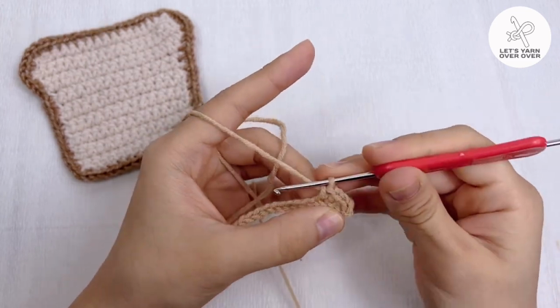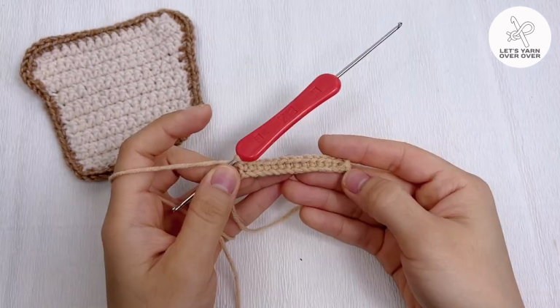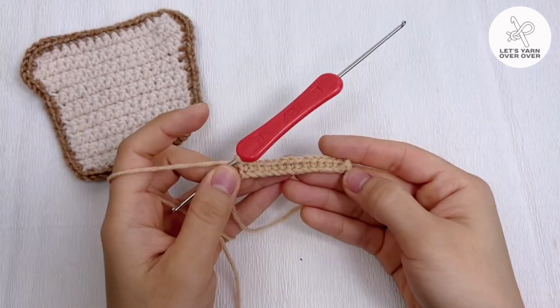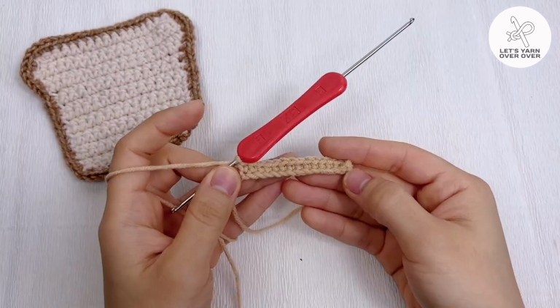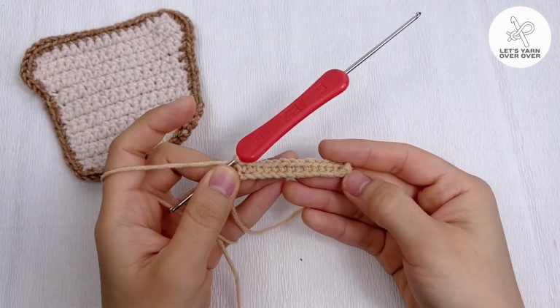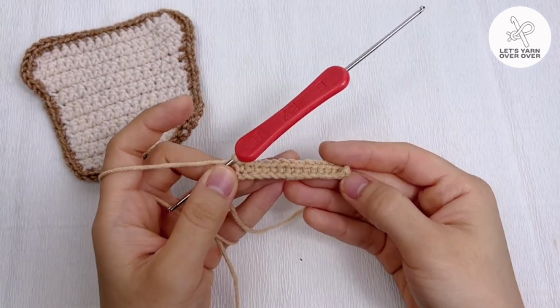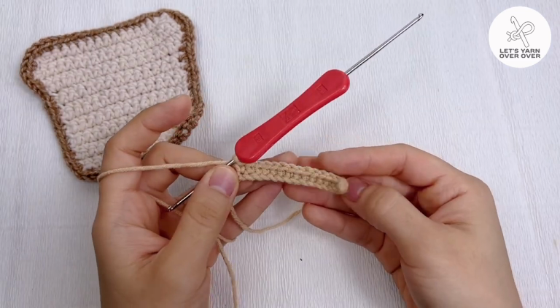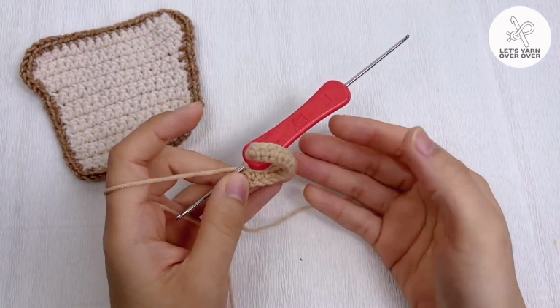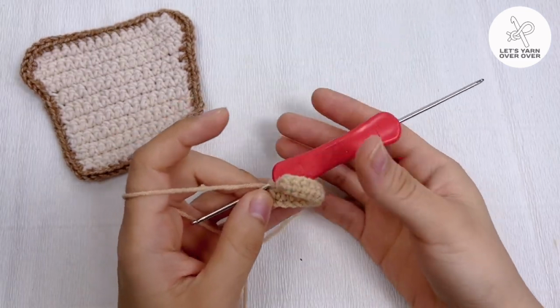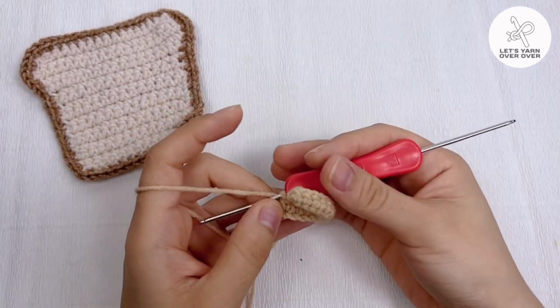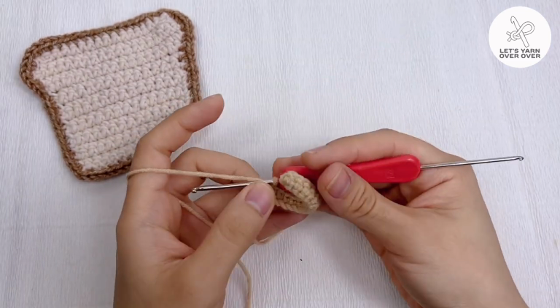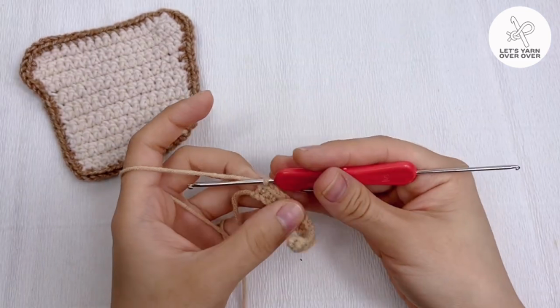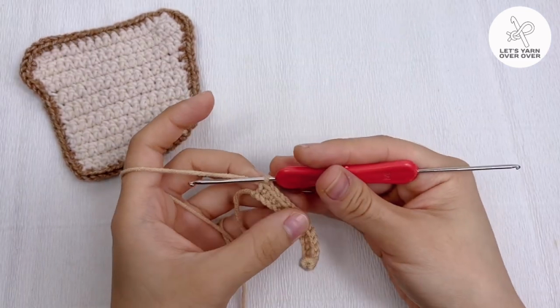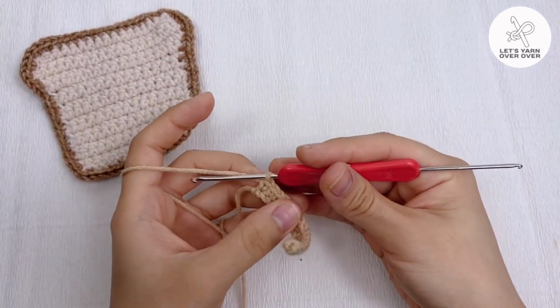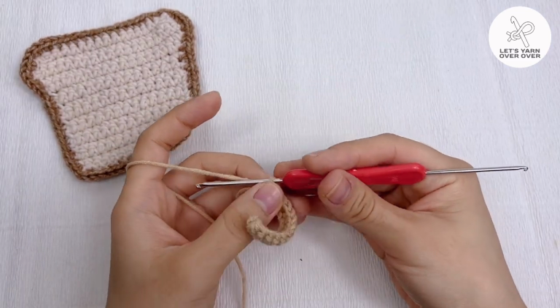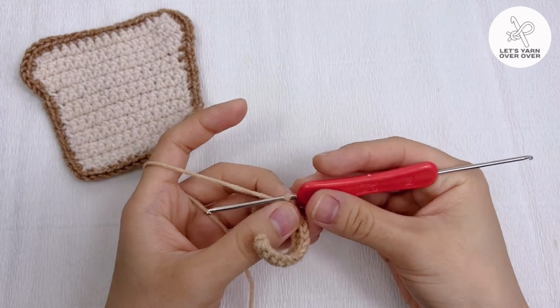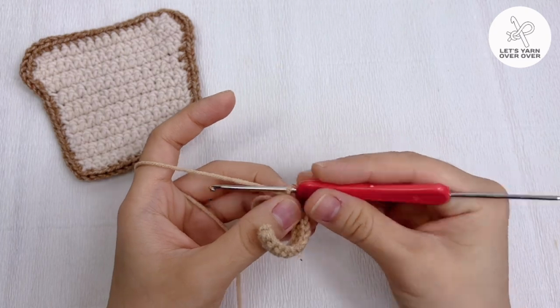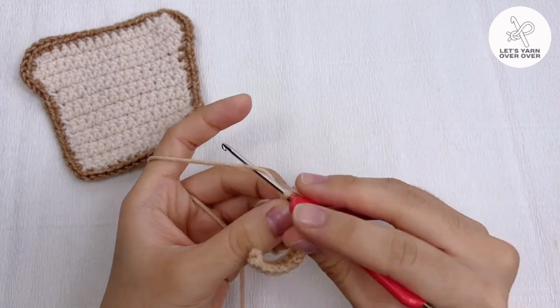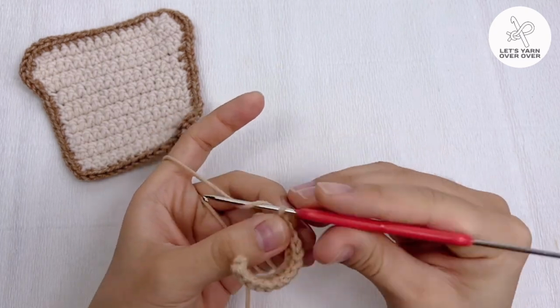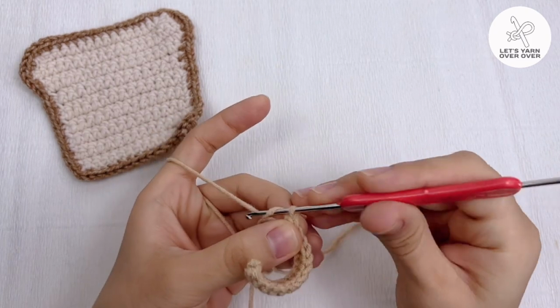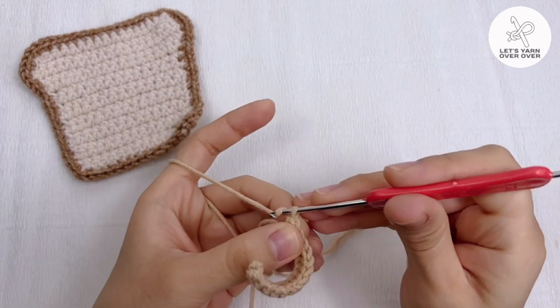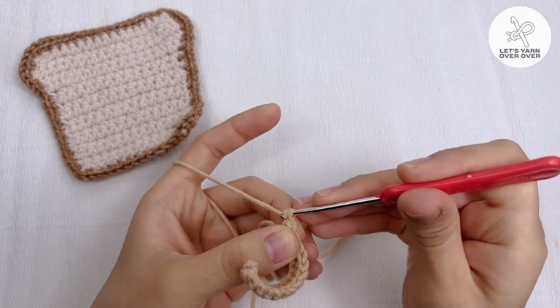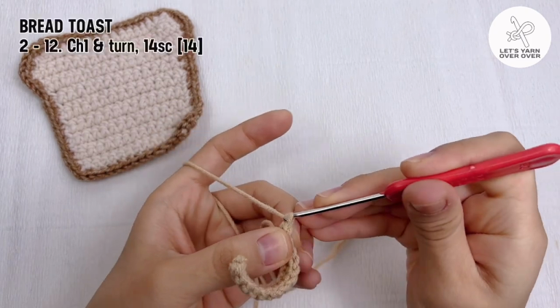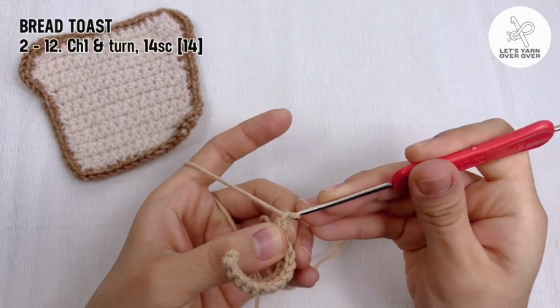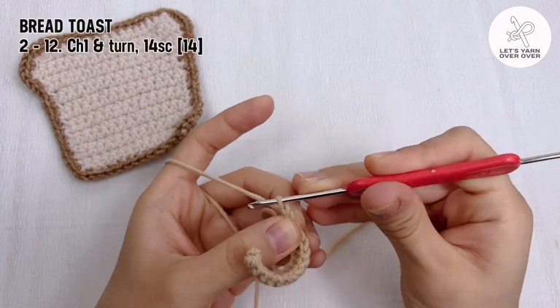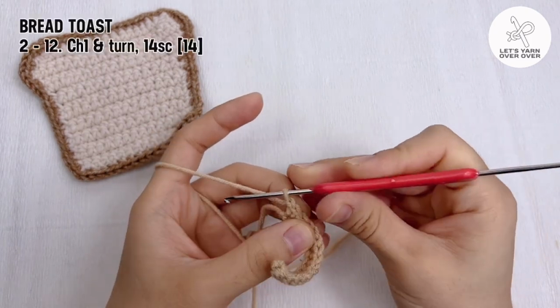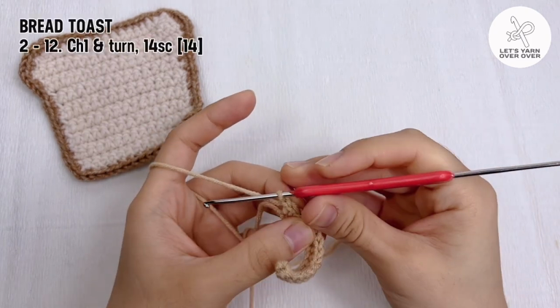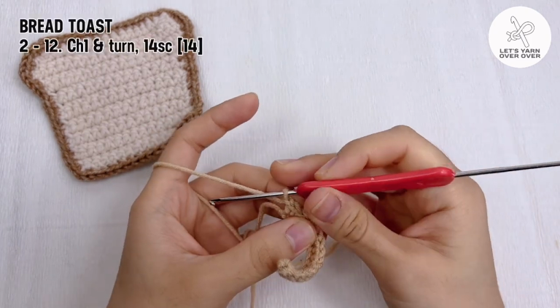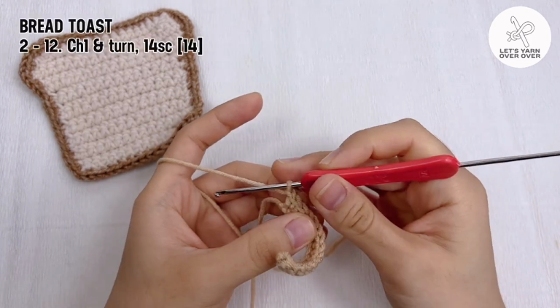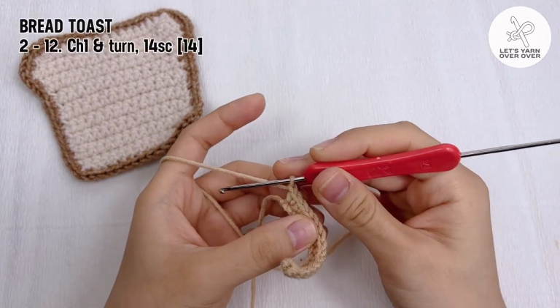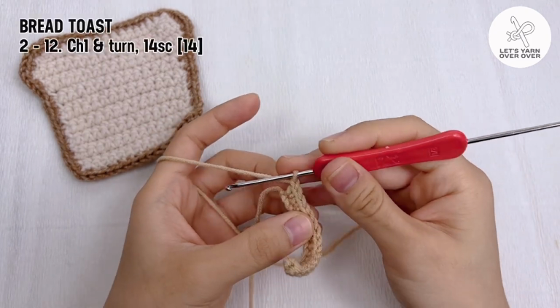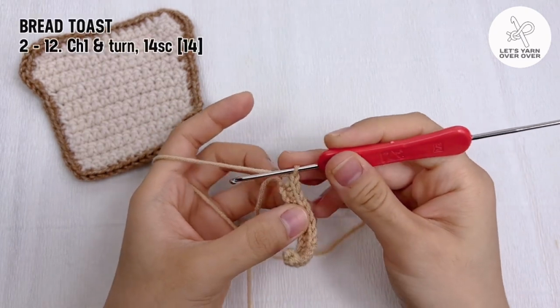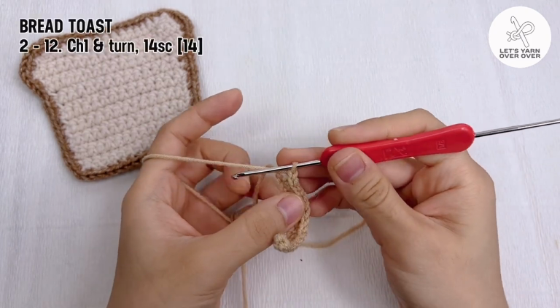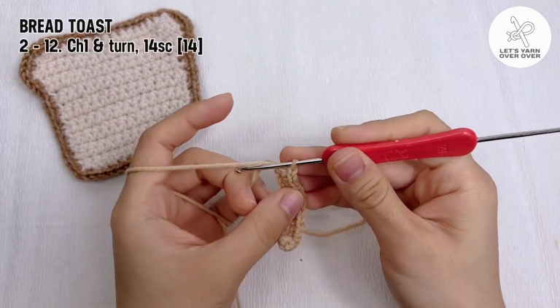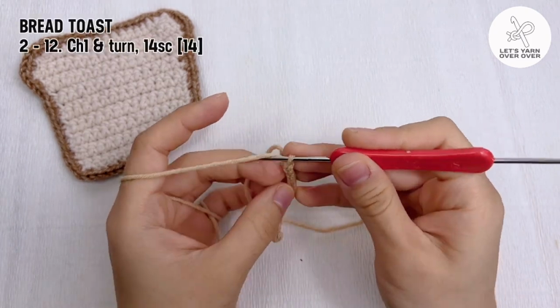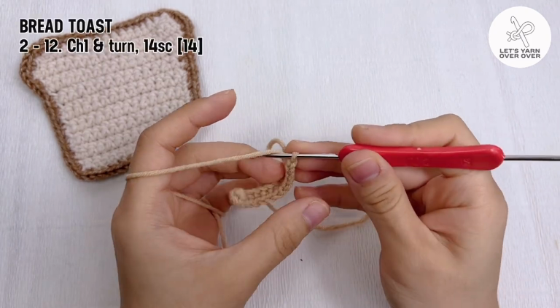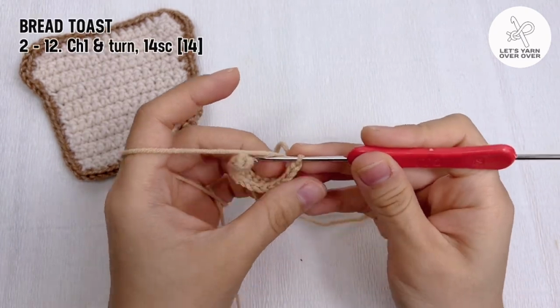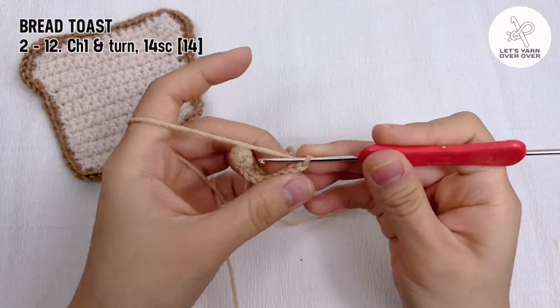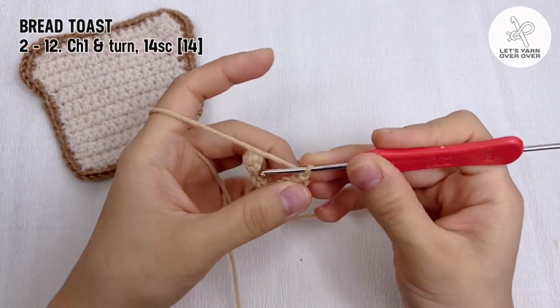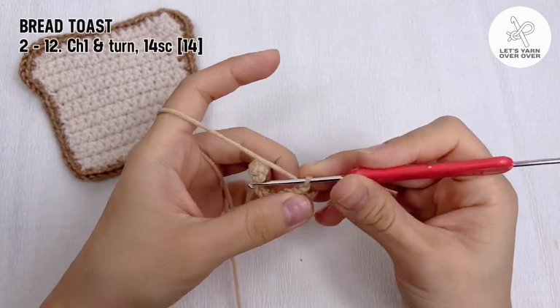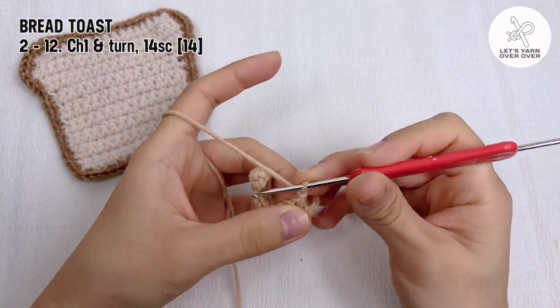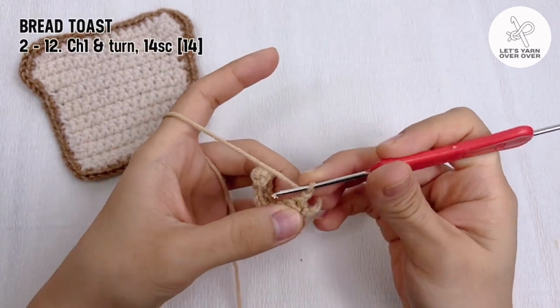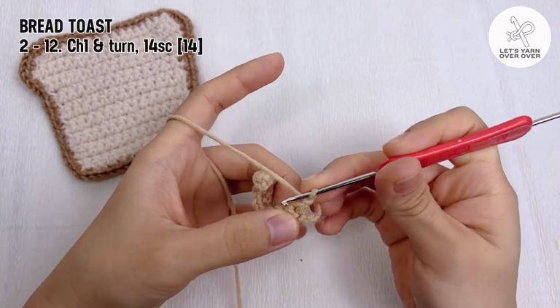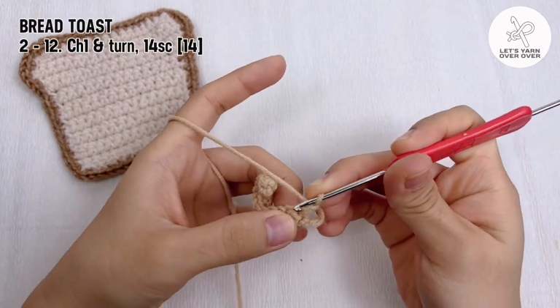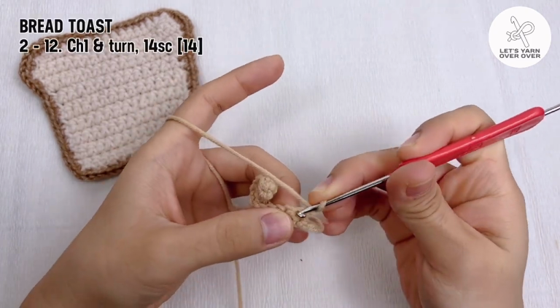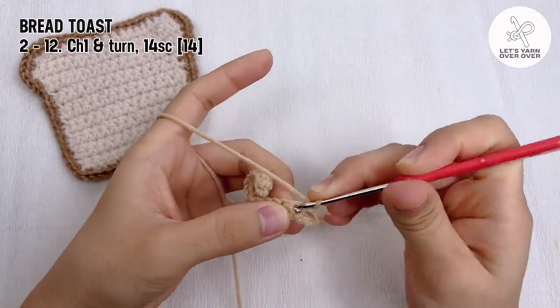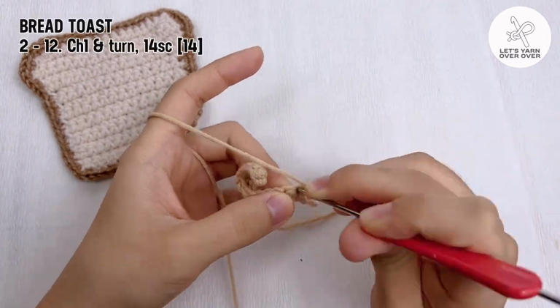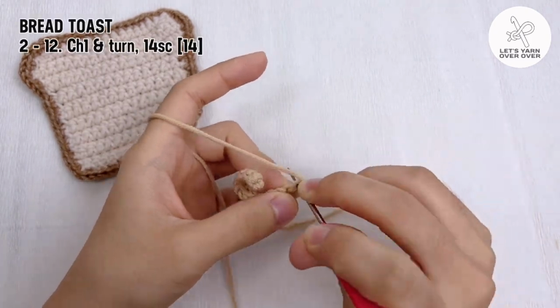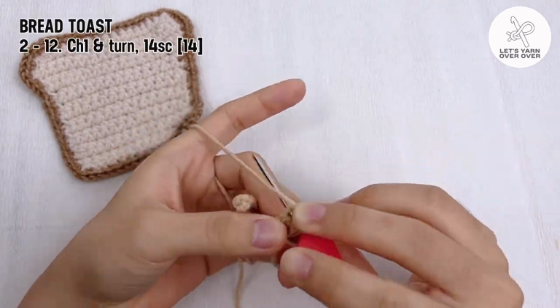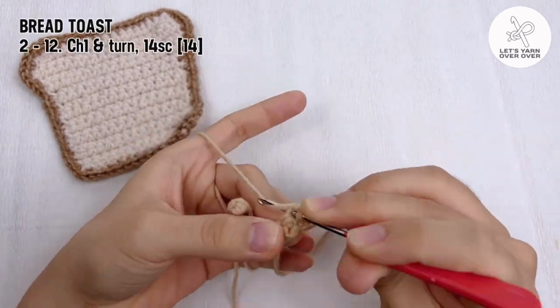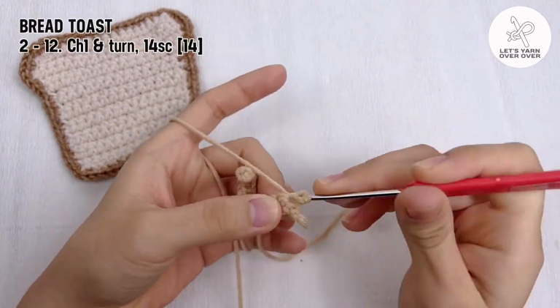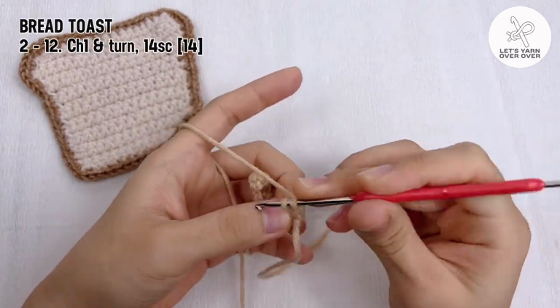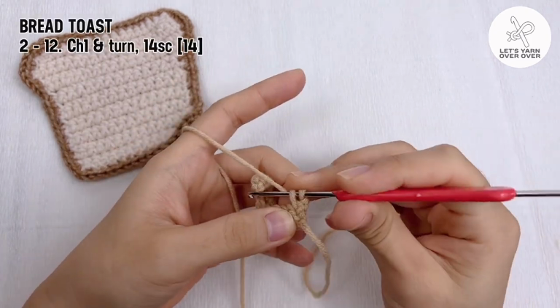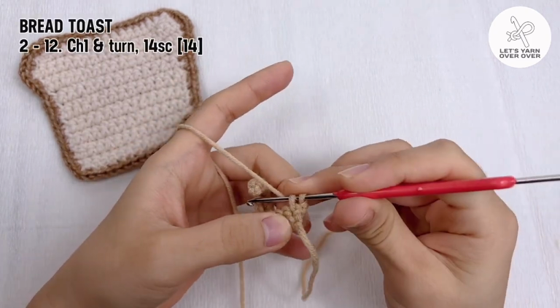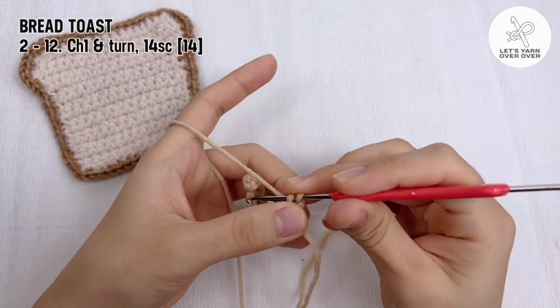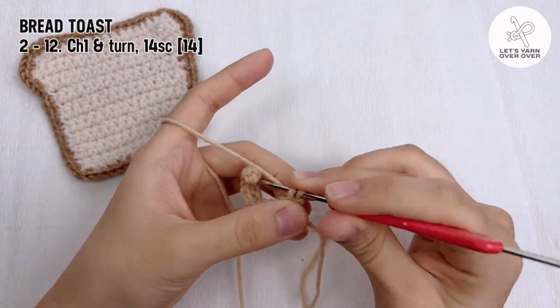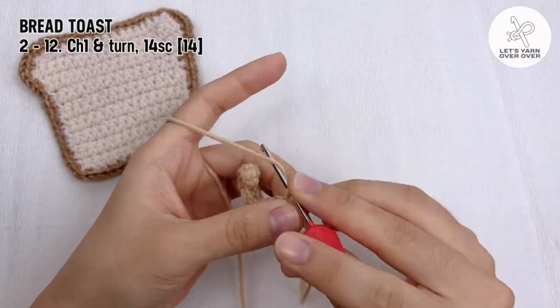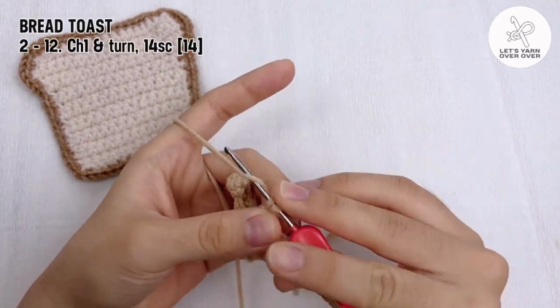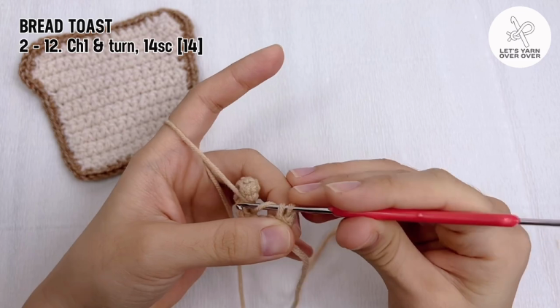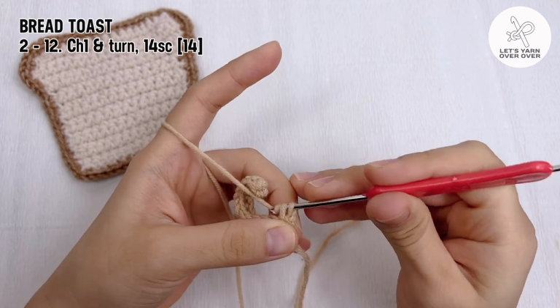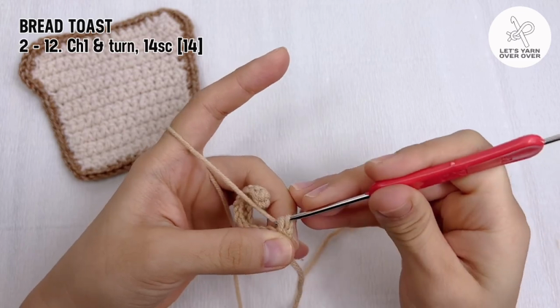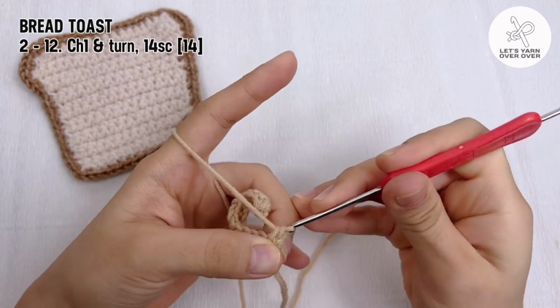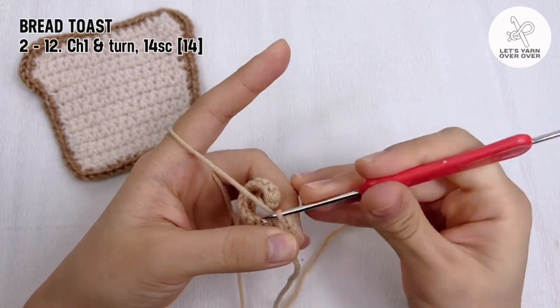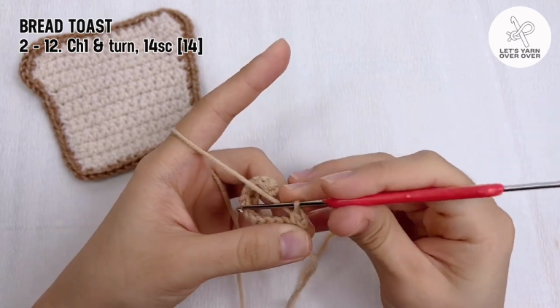From round two to twelve, chain one and turn, make 14 single crochet in each row.